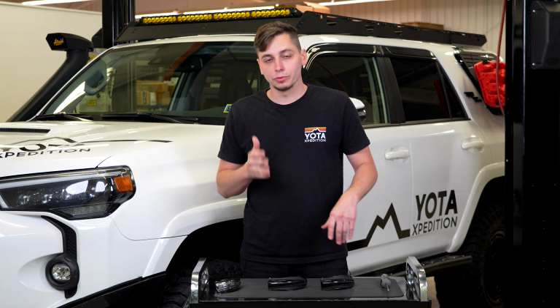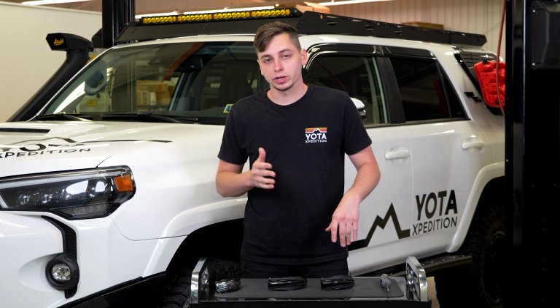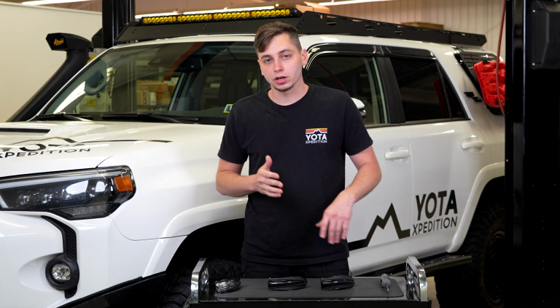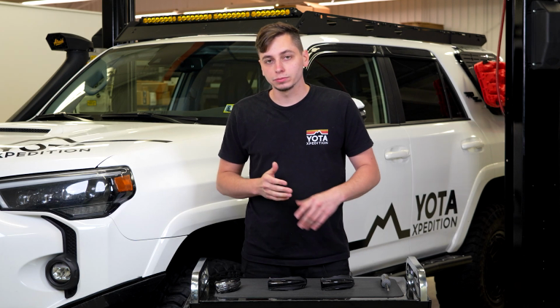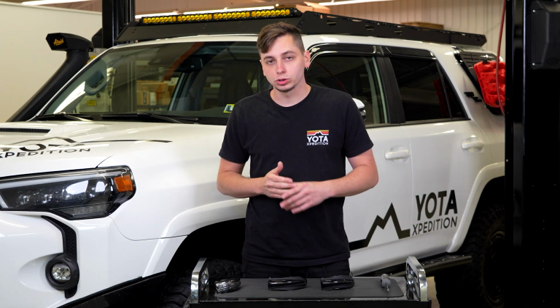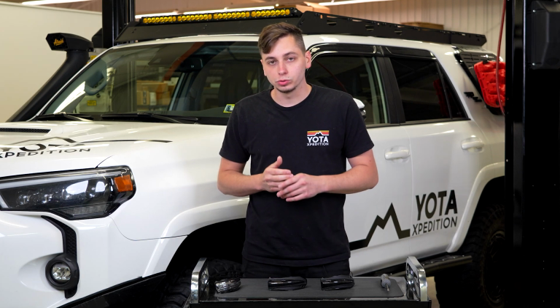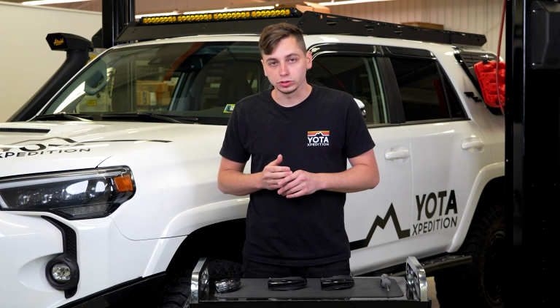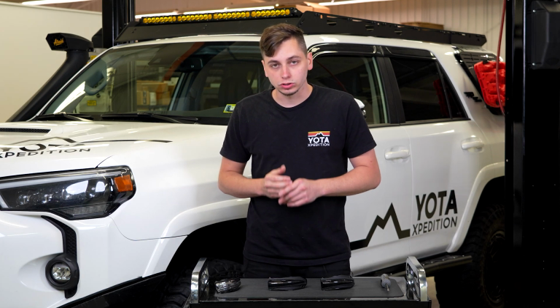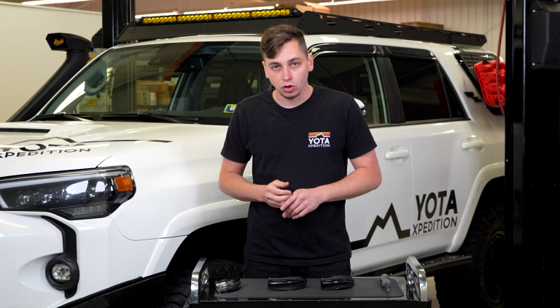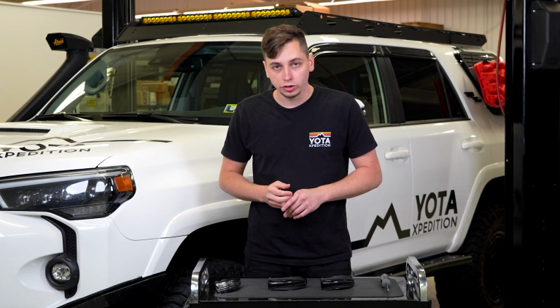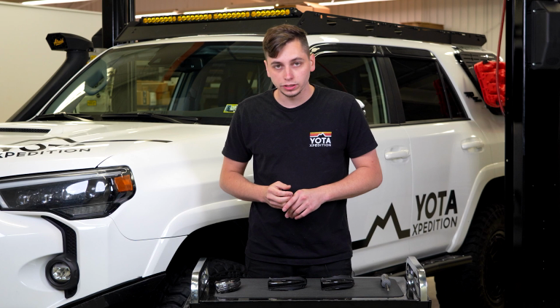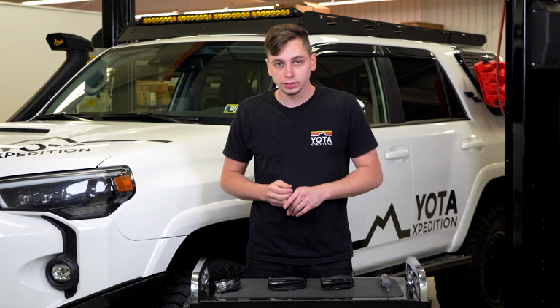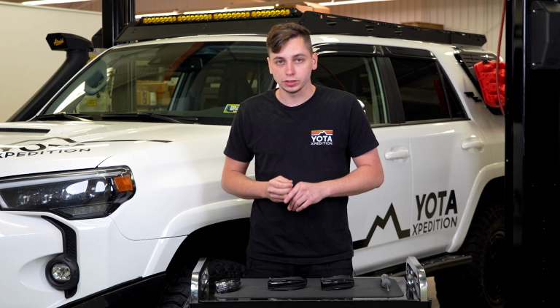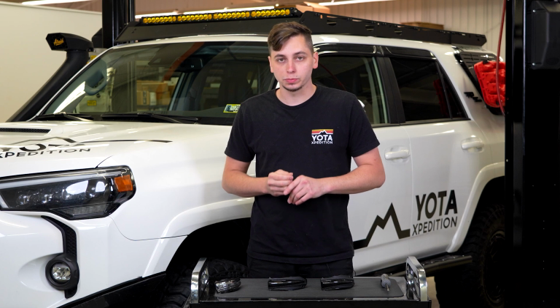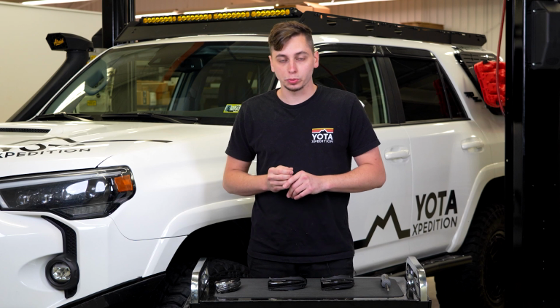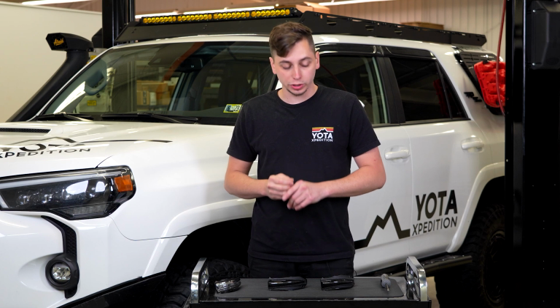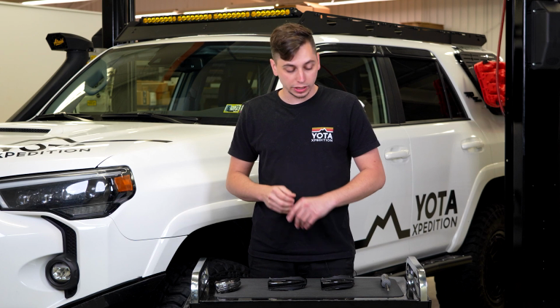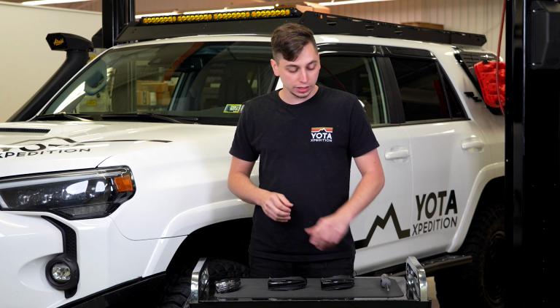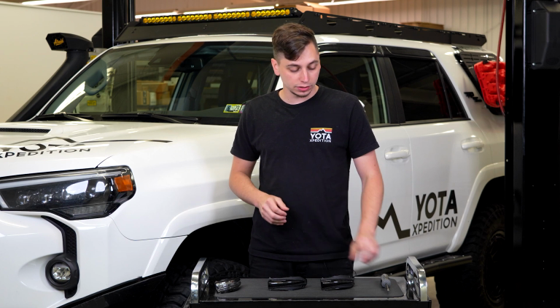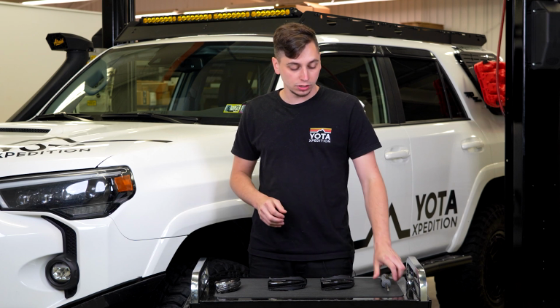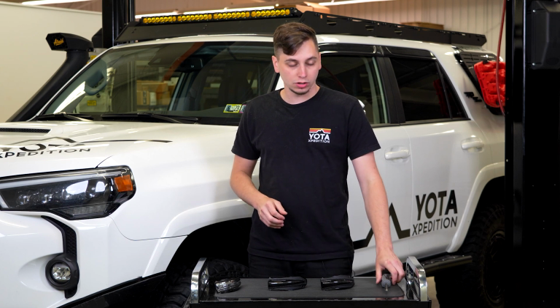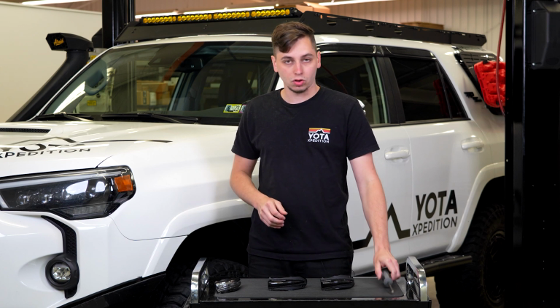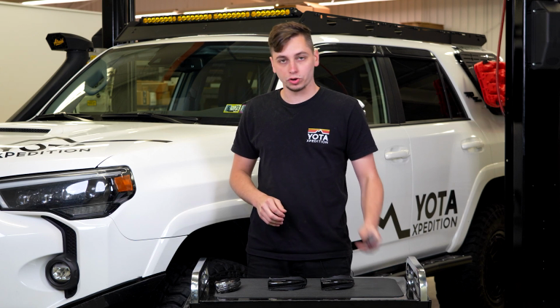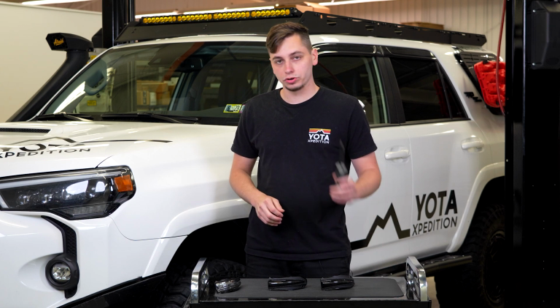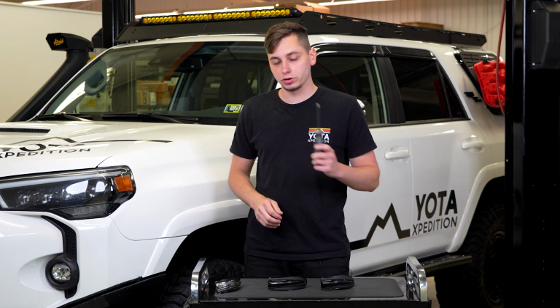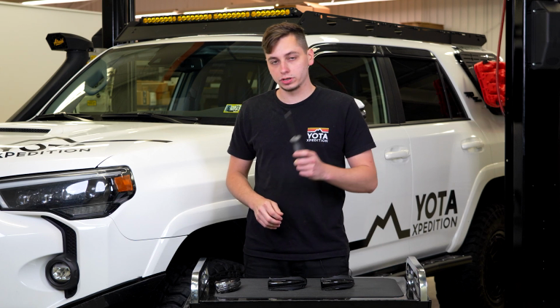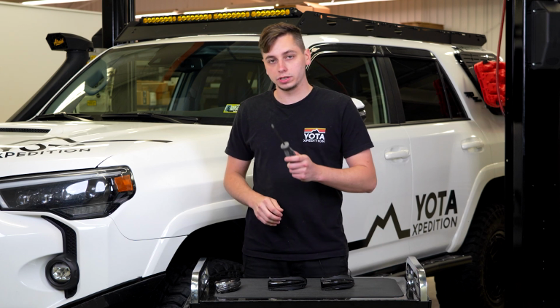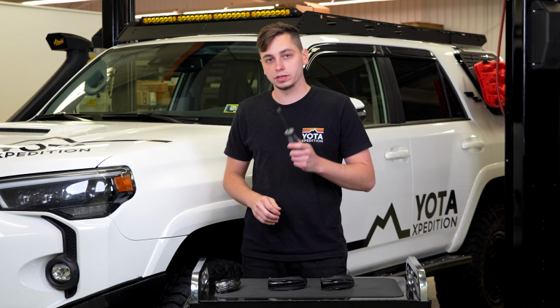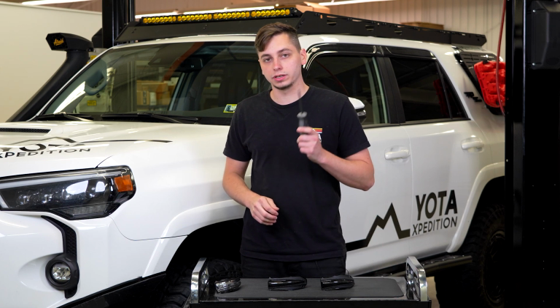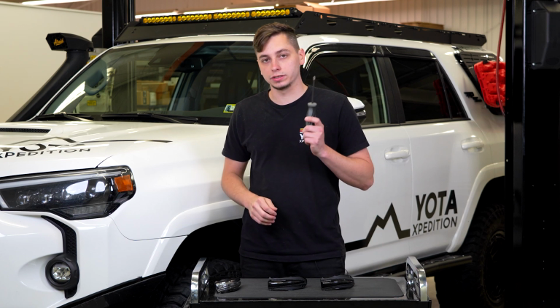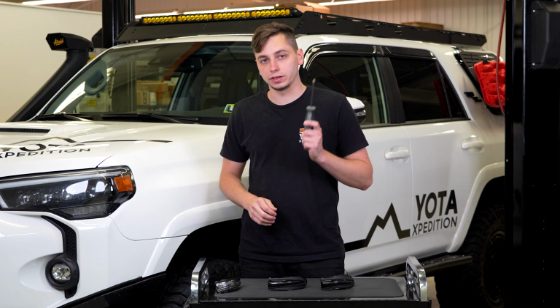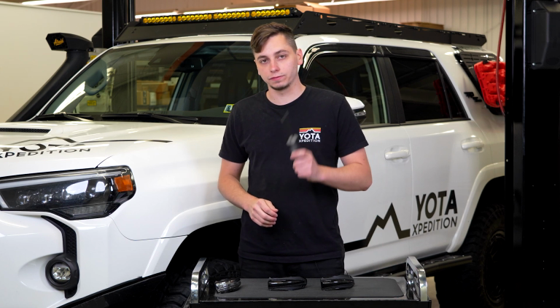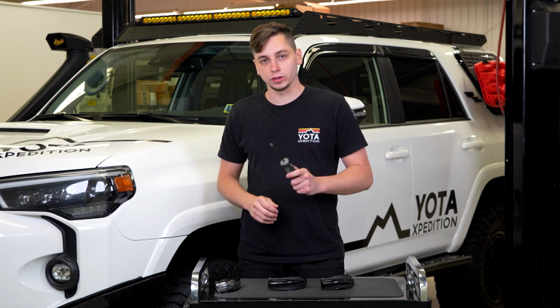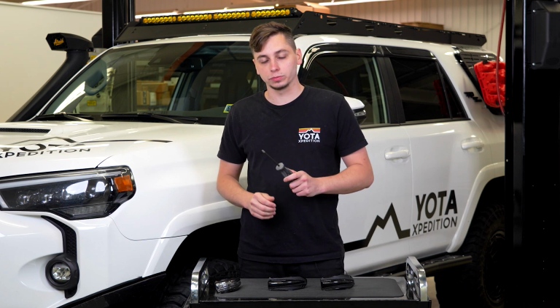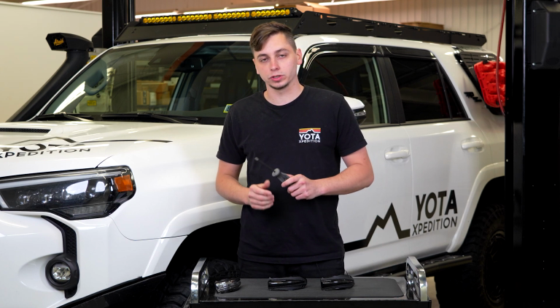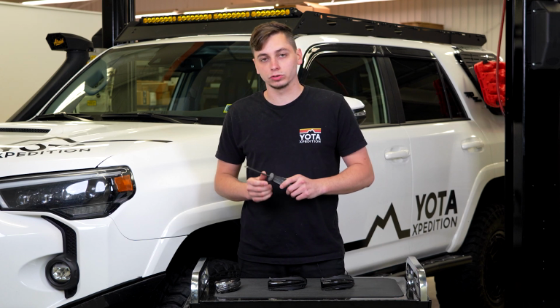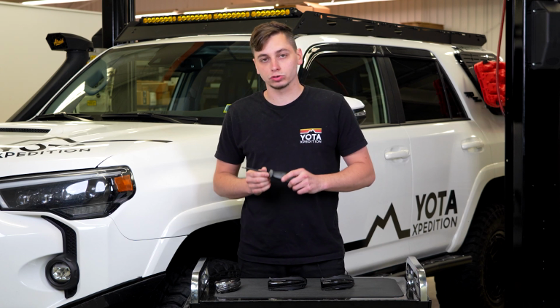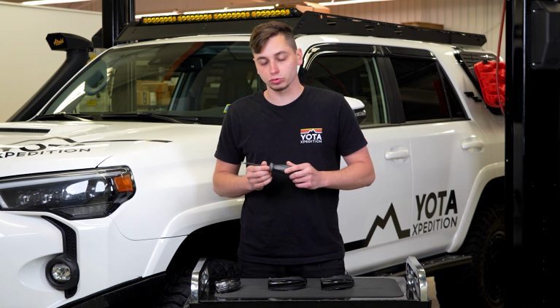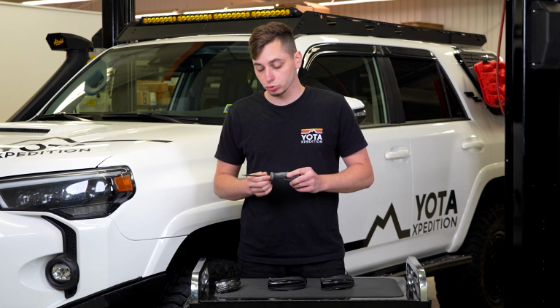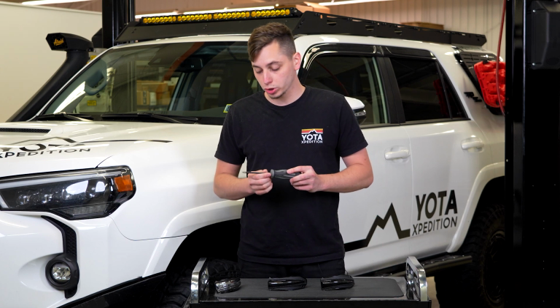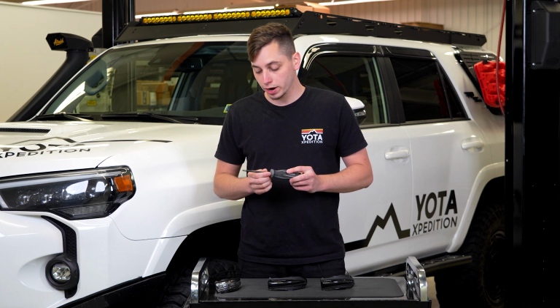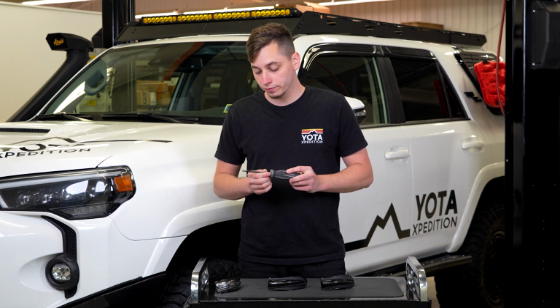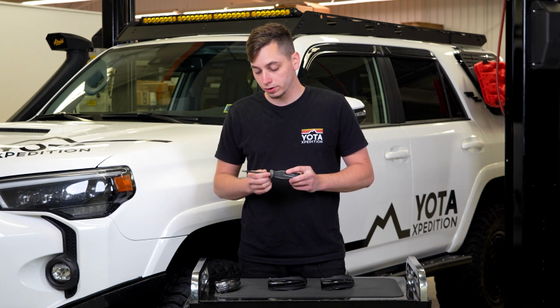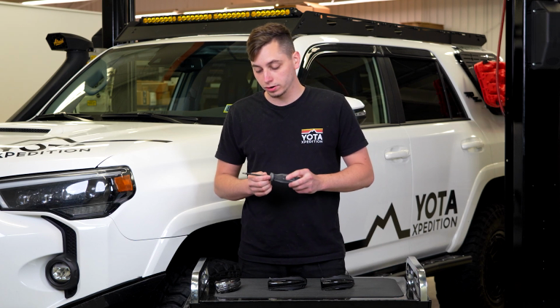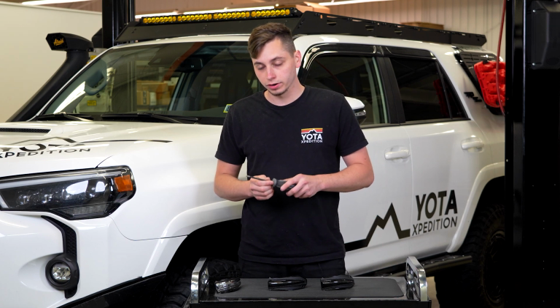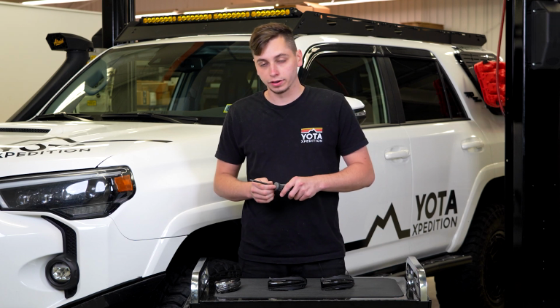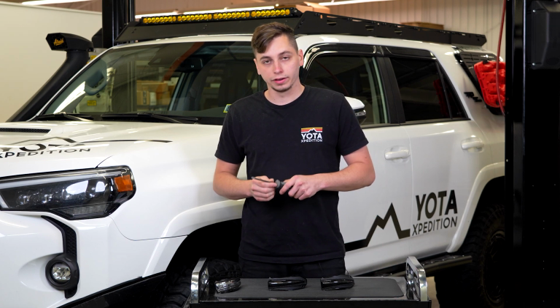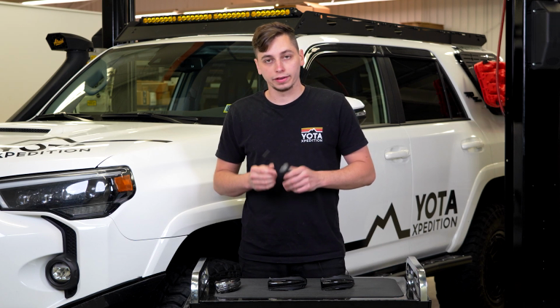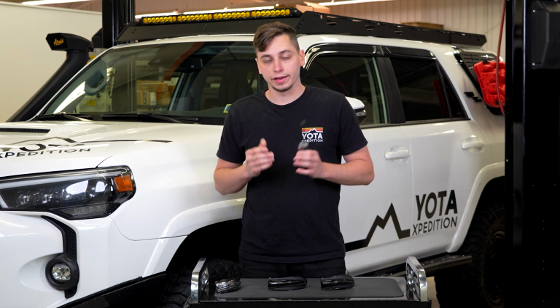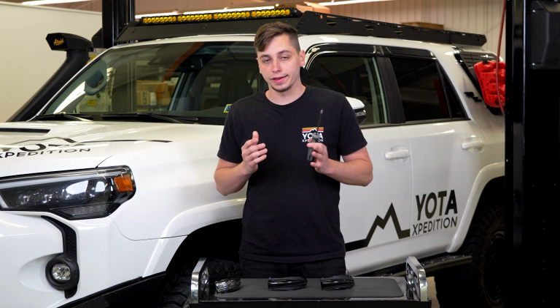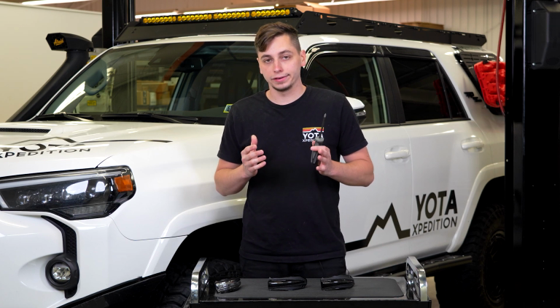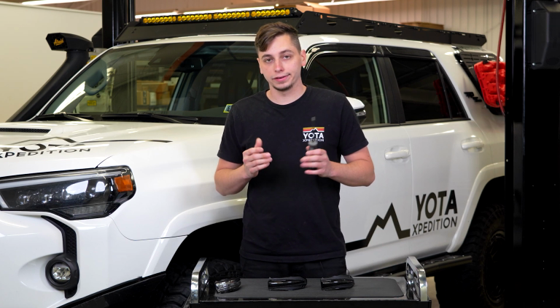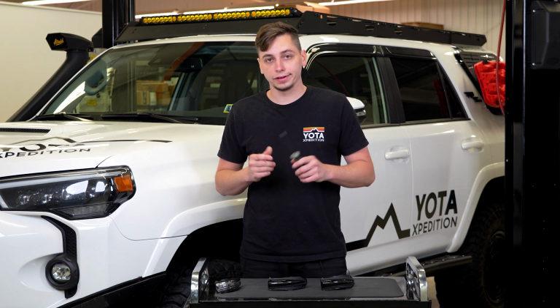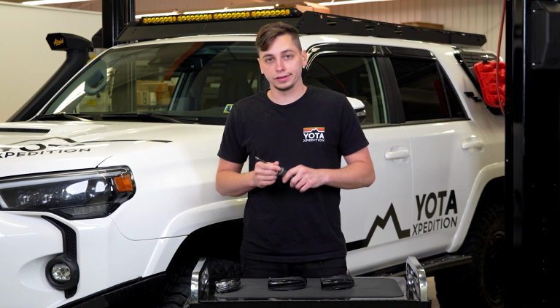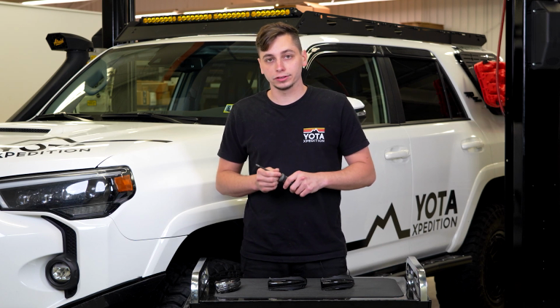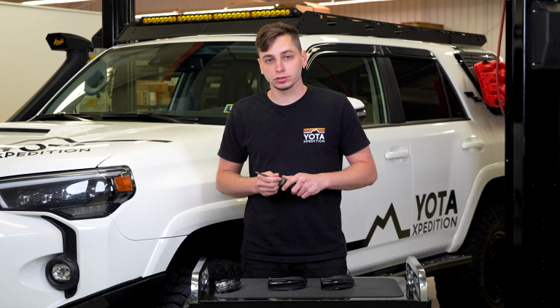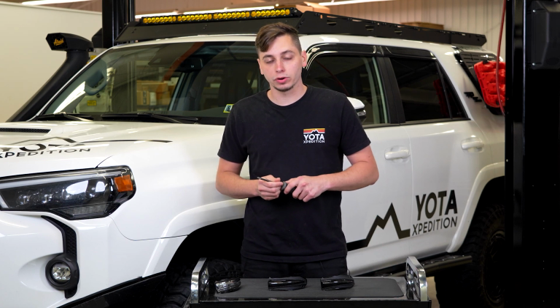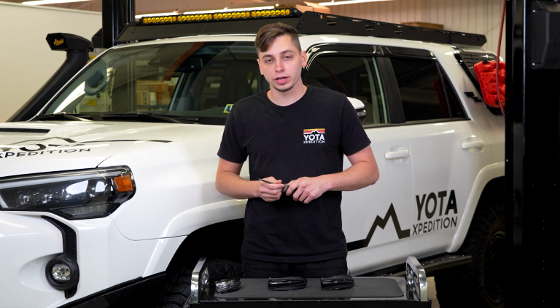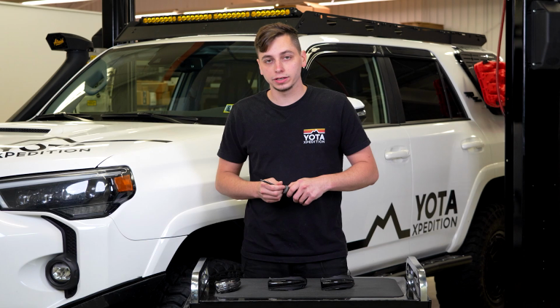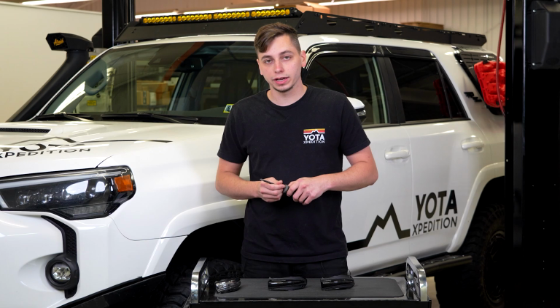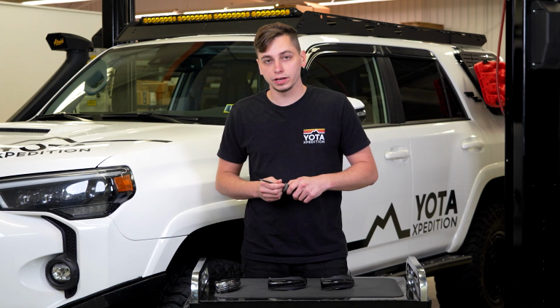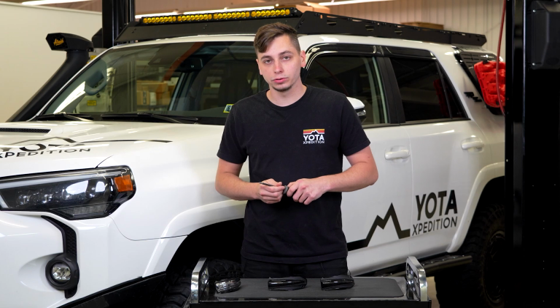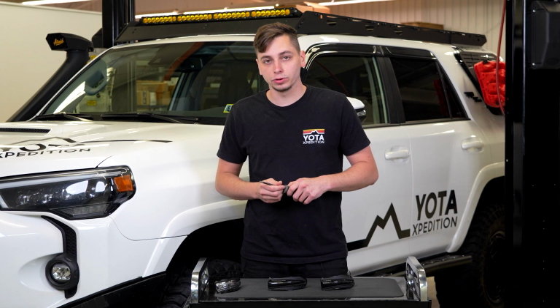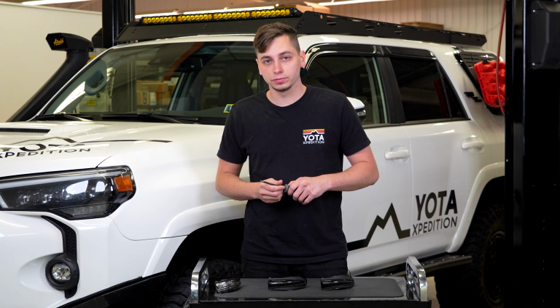When it comes to installing these, it's pretty easy. All you're going to need is a Phillips head screwdriver, and let's go ahead and get into it.